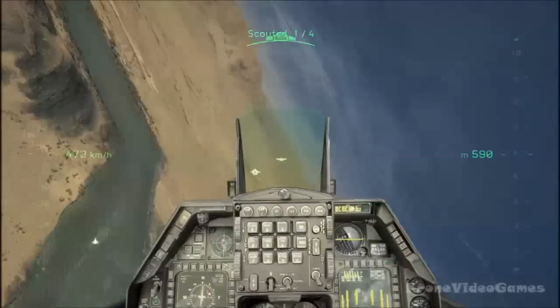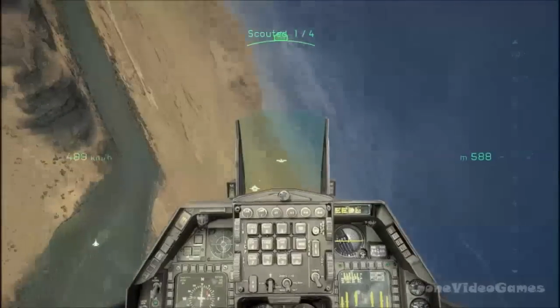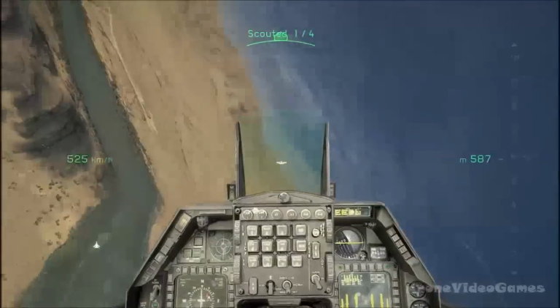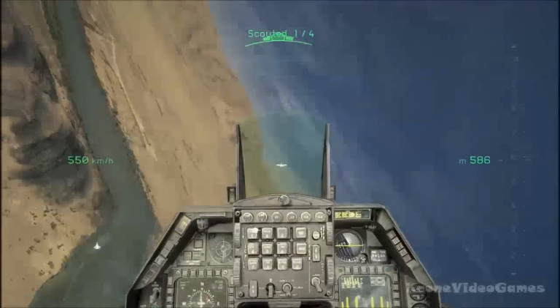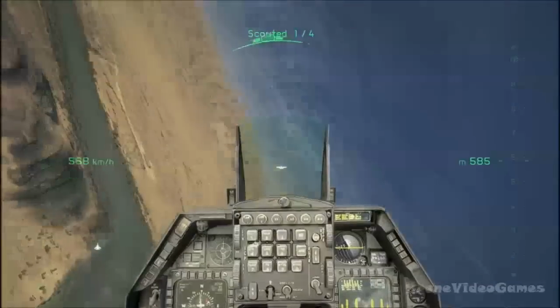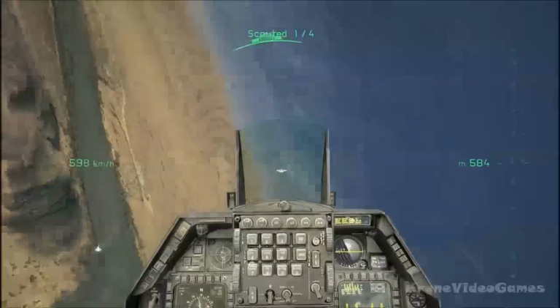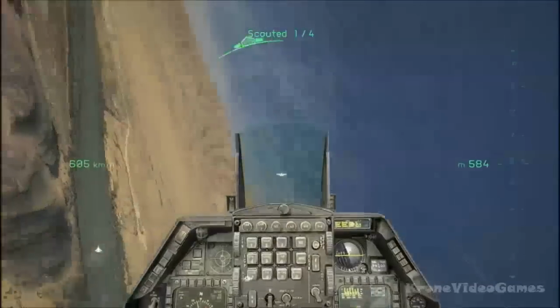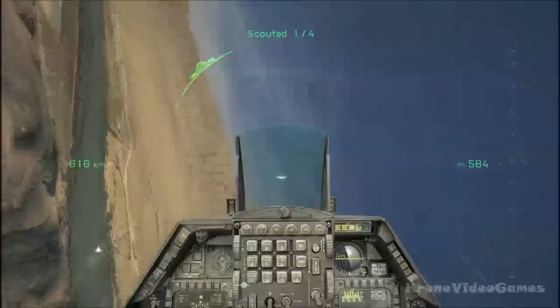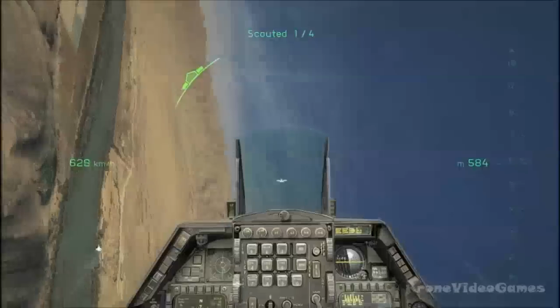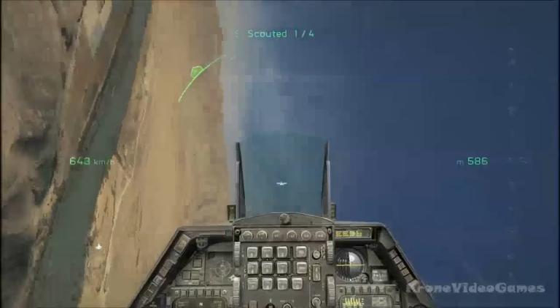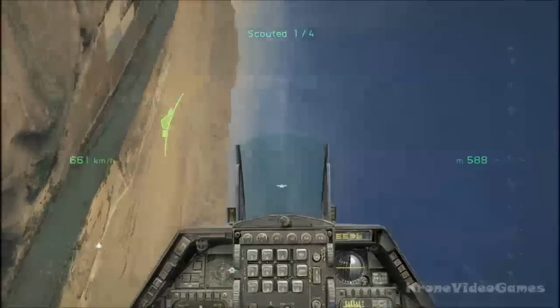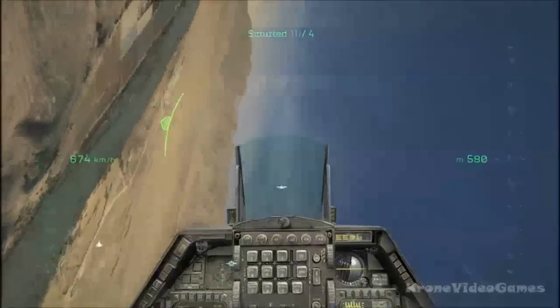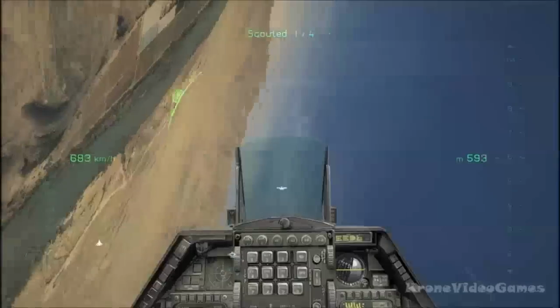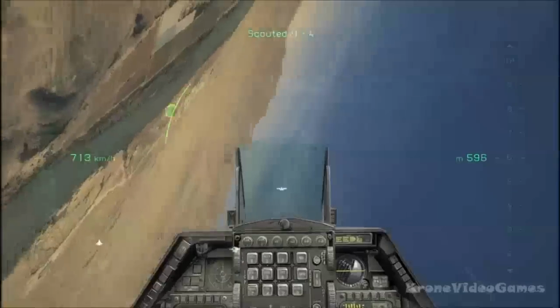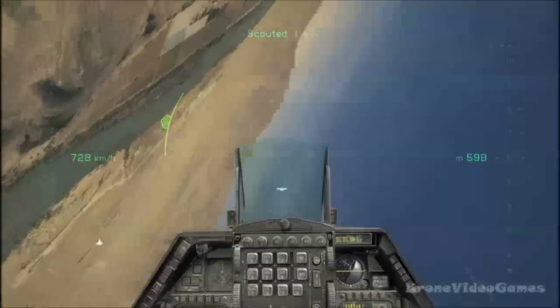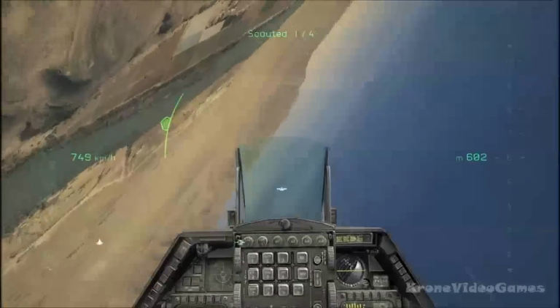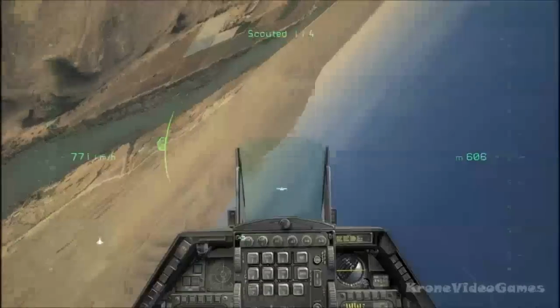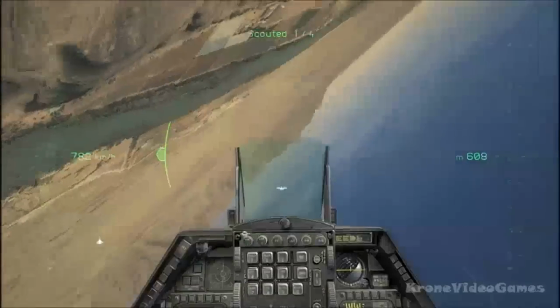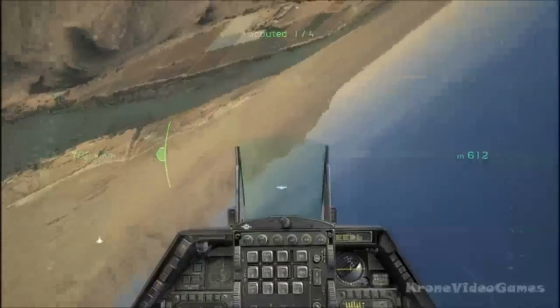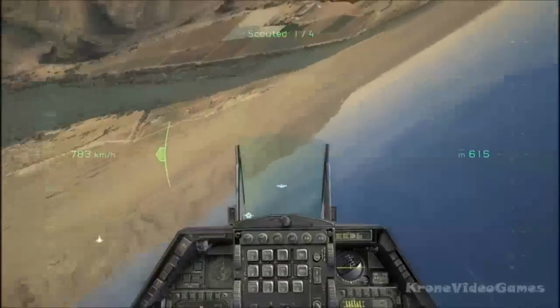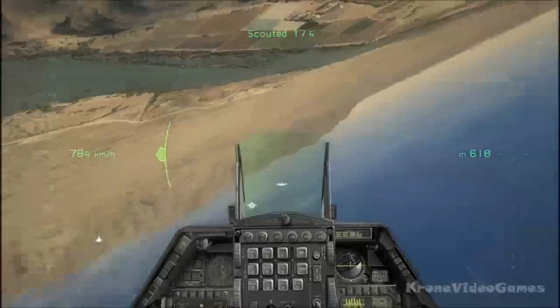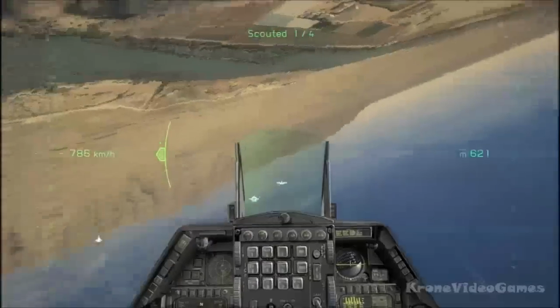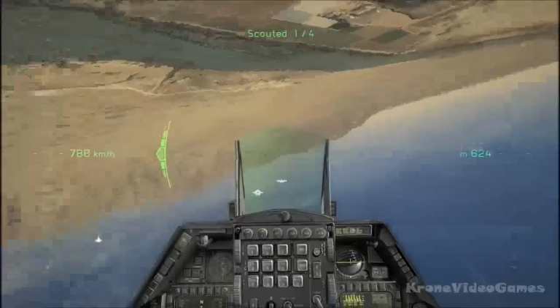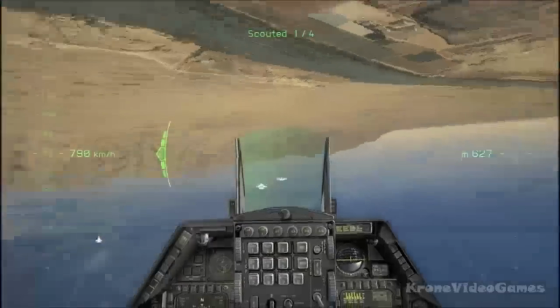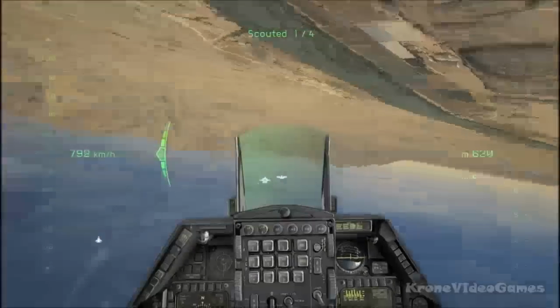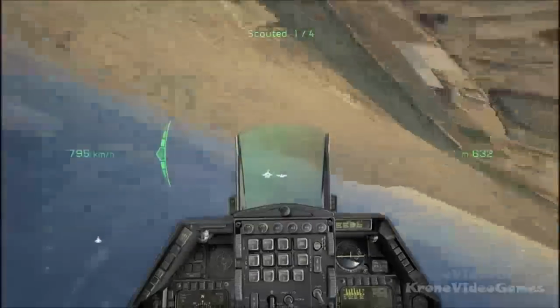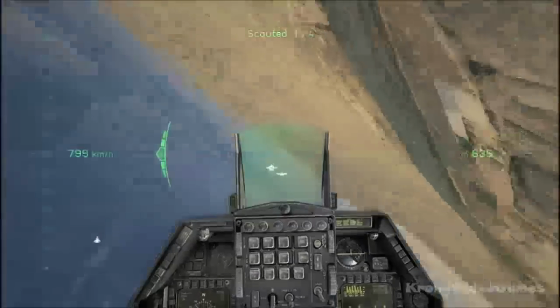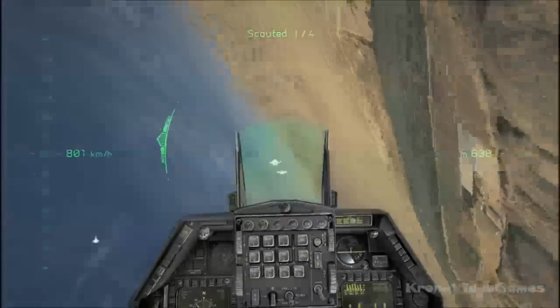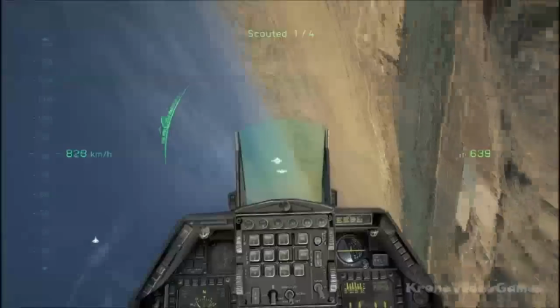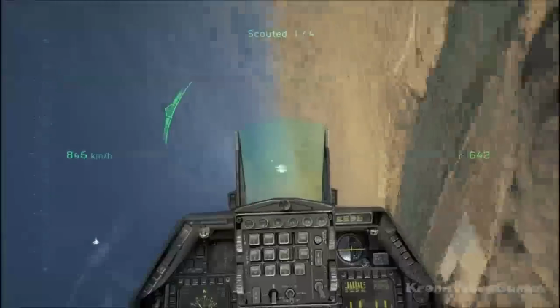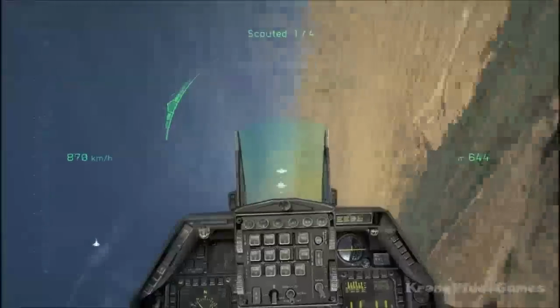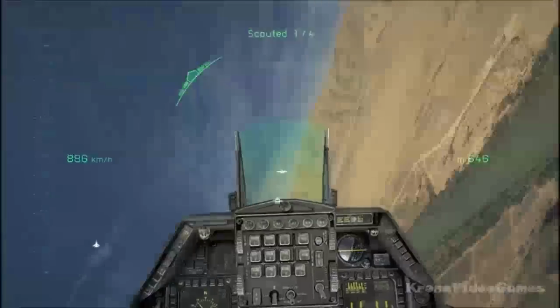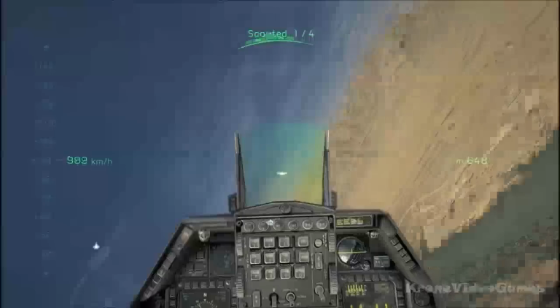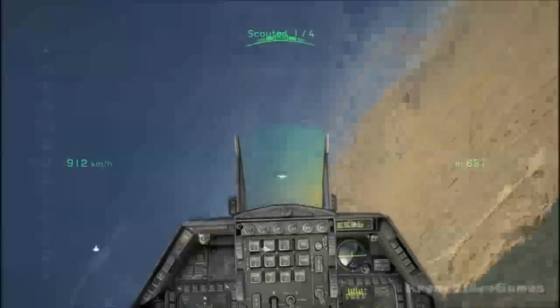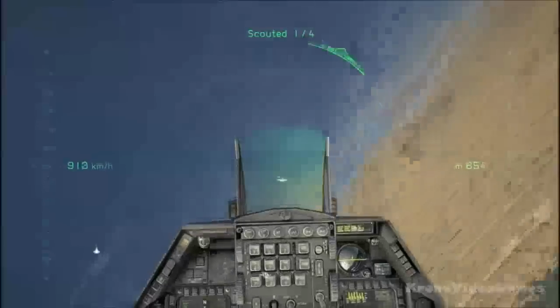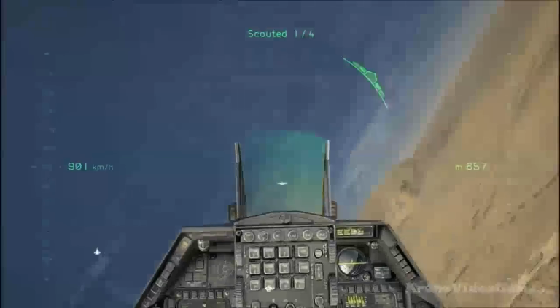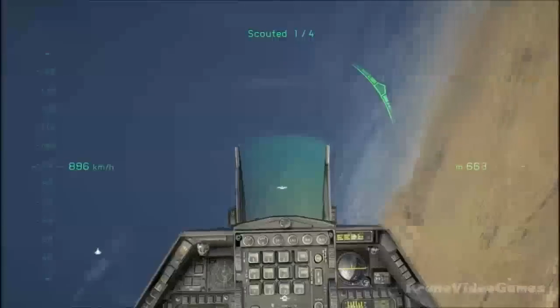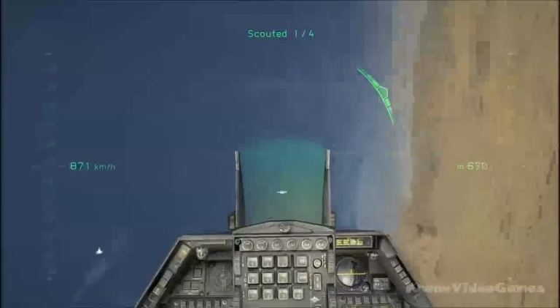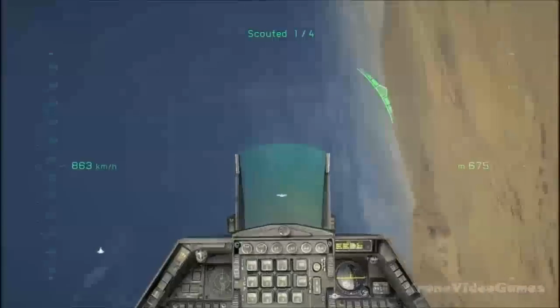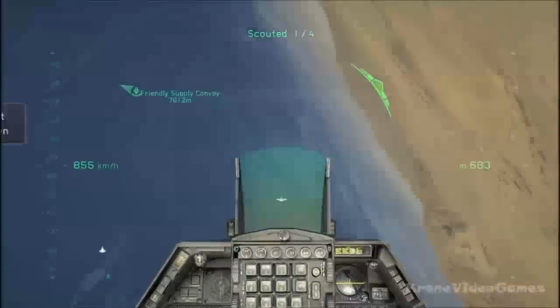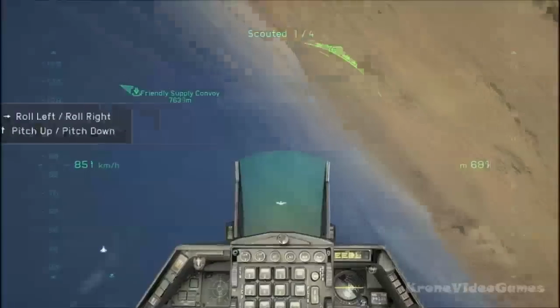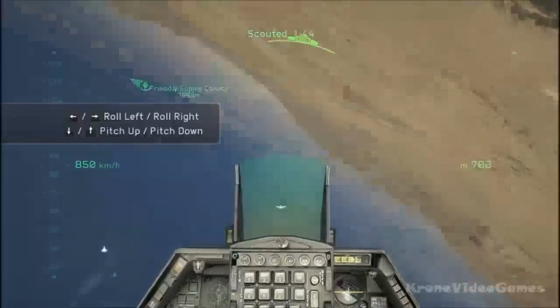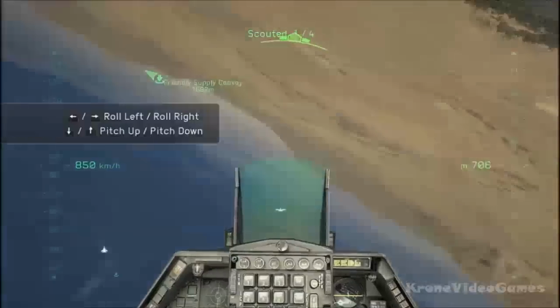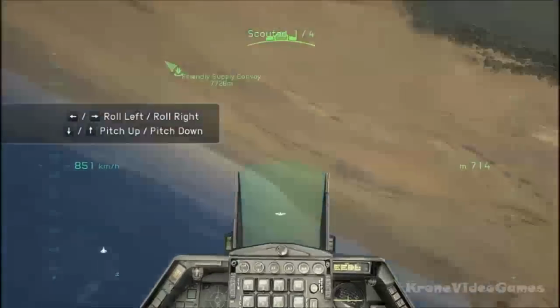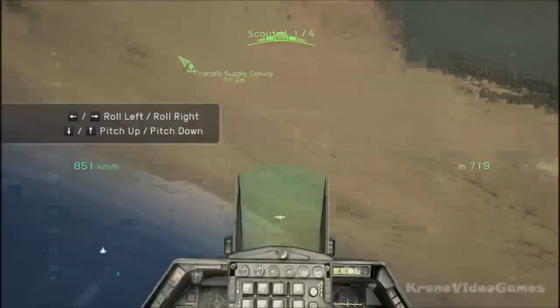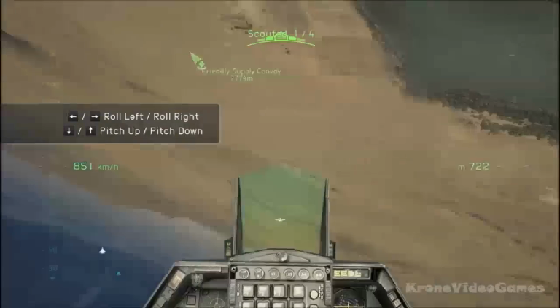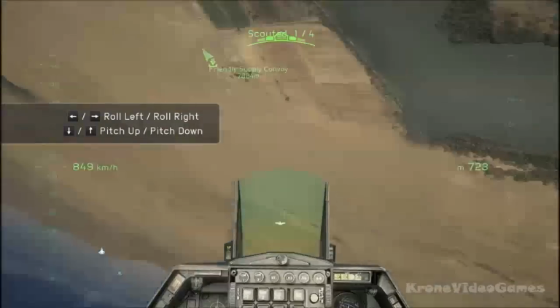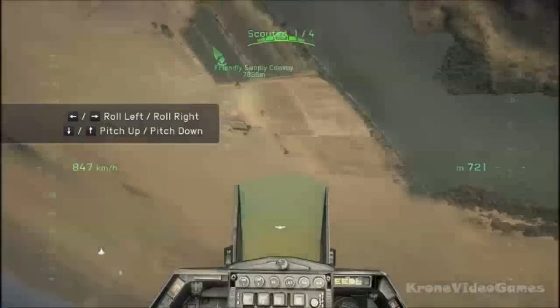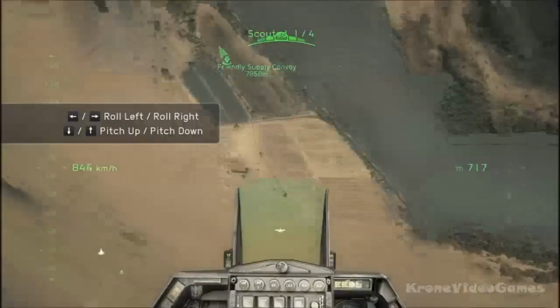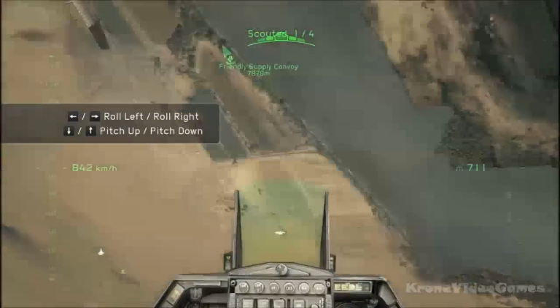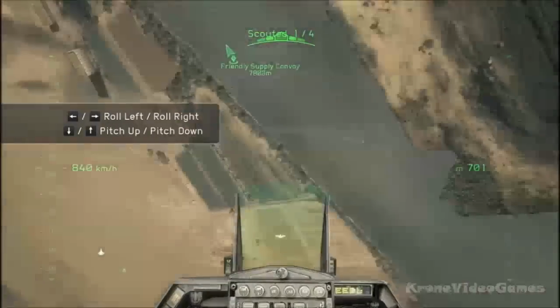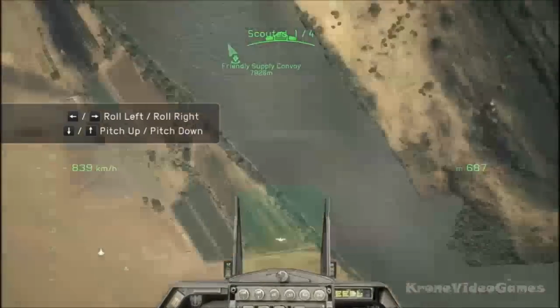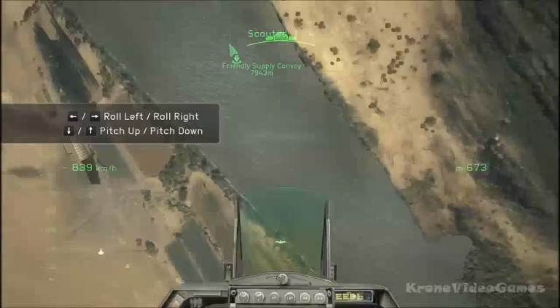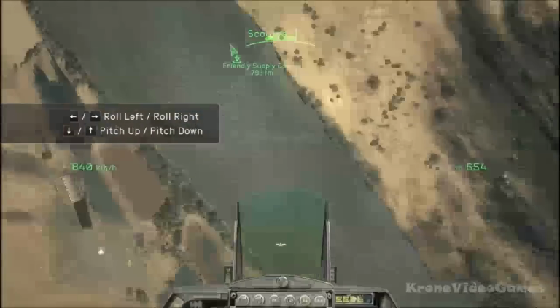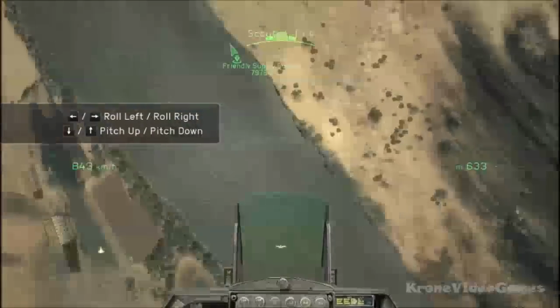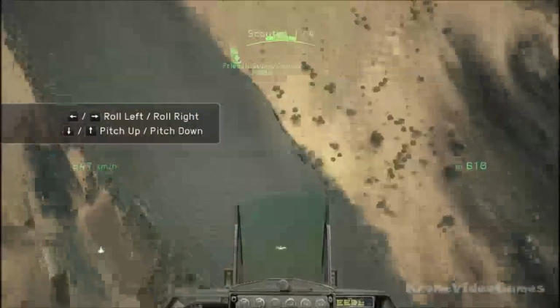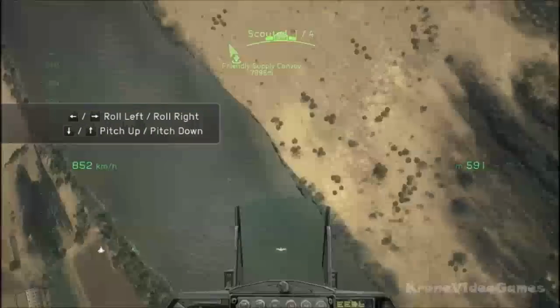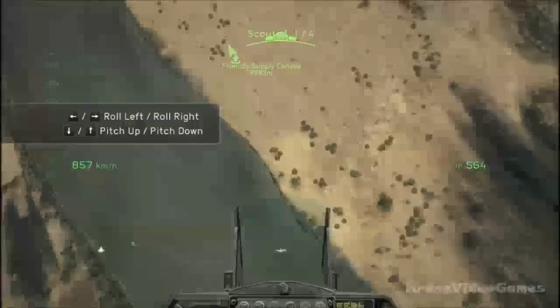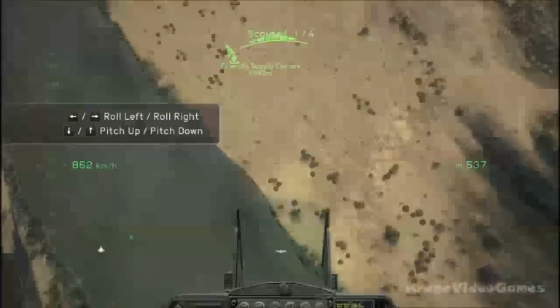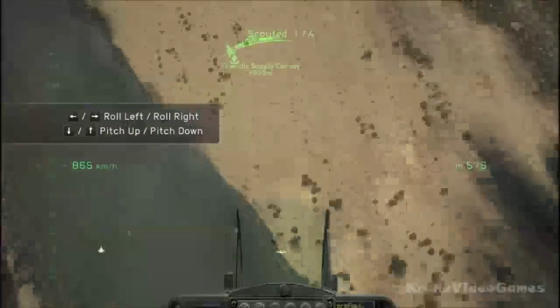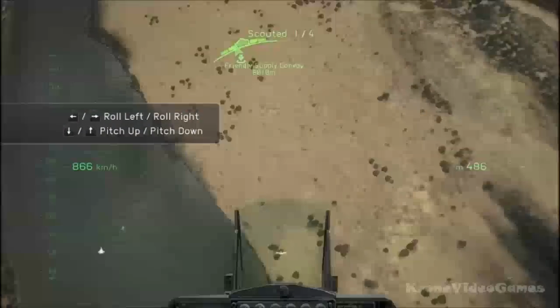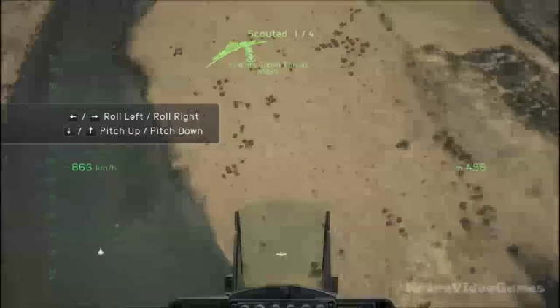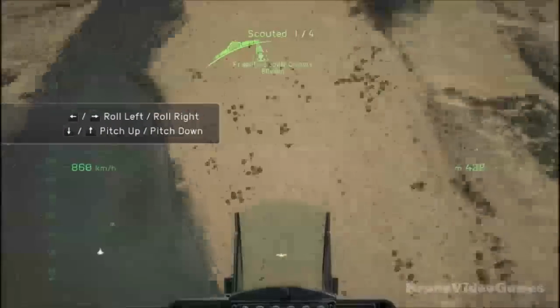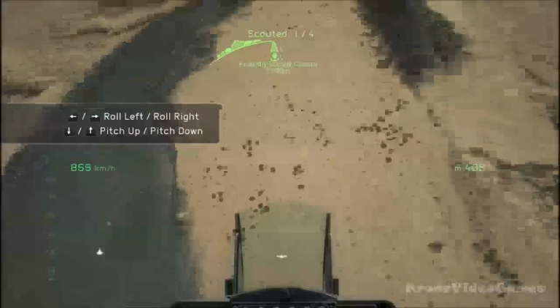Gunslinger 2-6, shortstop. New contact at 2-8-0, 6 miles. We got a supply convoy moving through the area at this time. Check the area for hostiles.